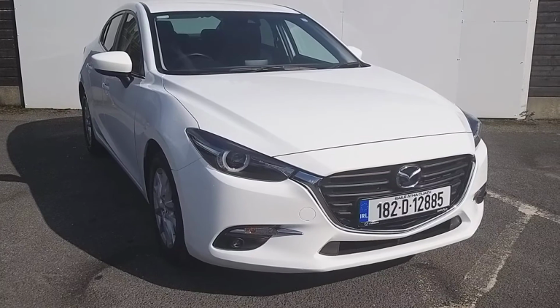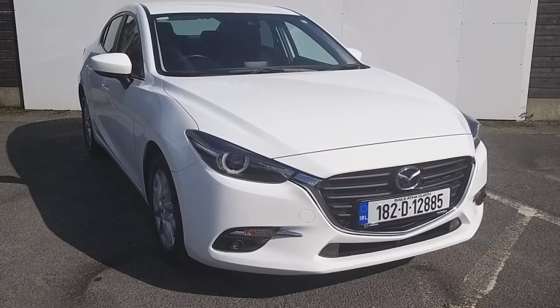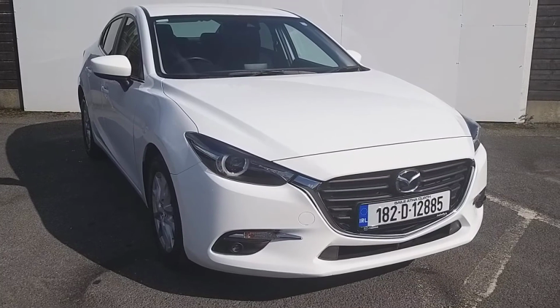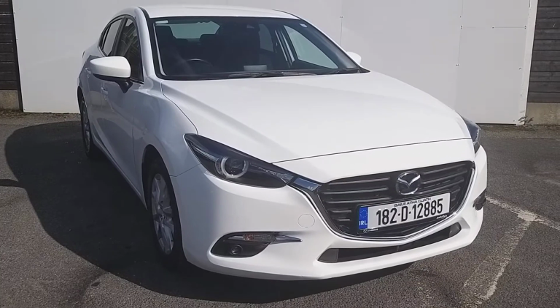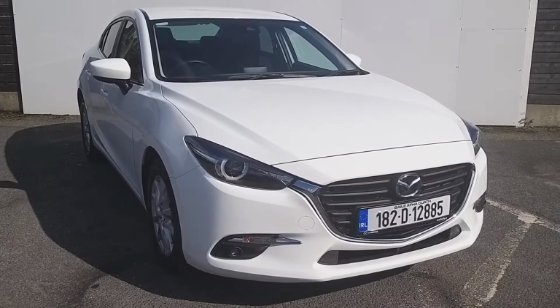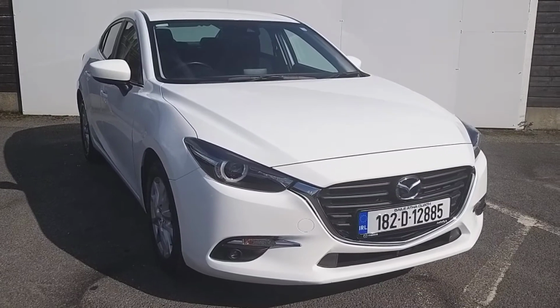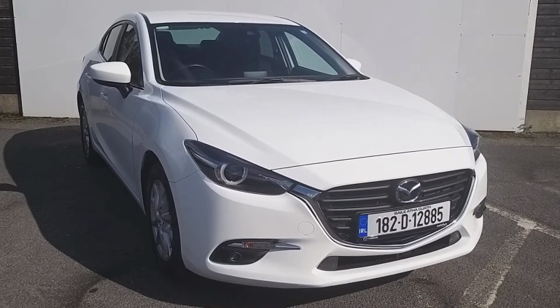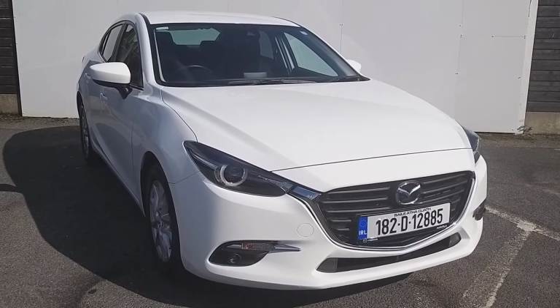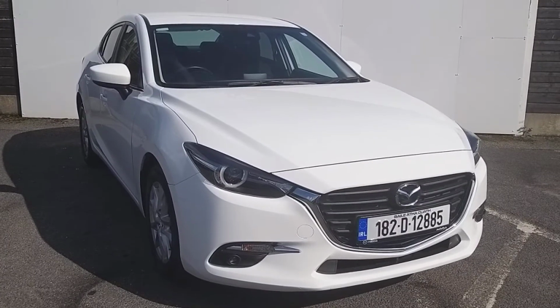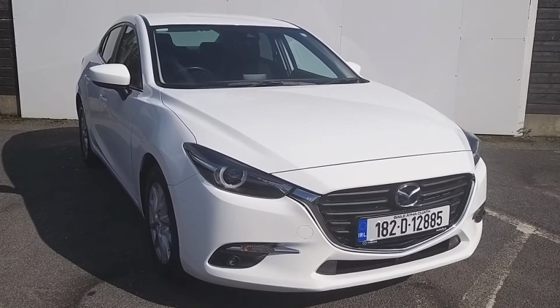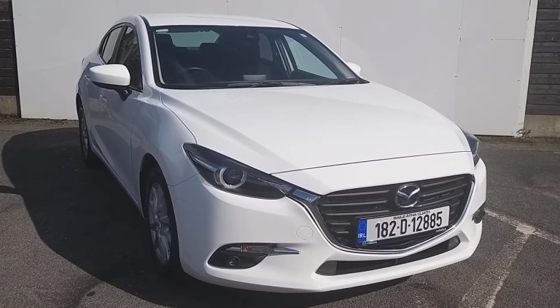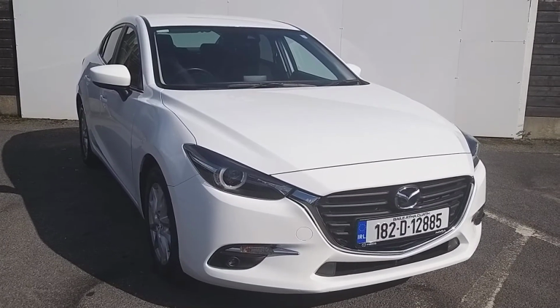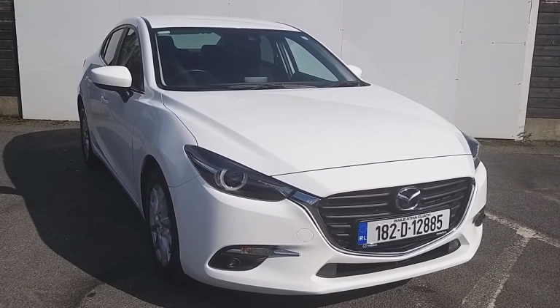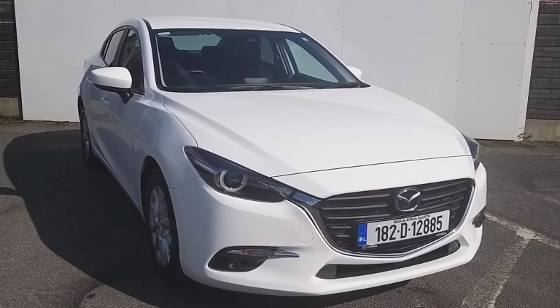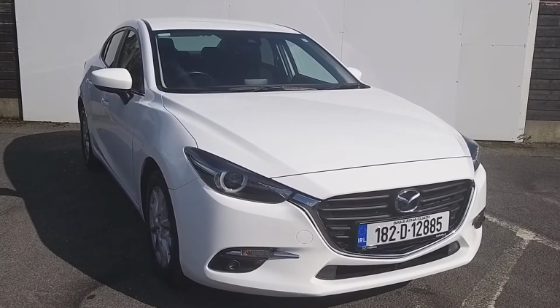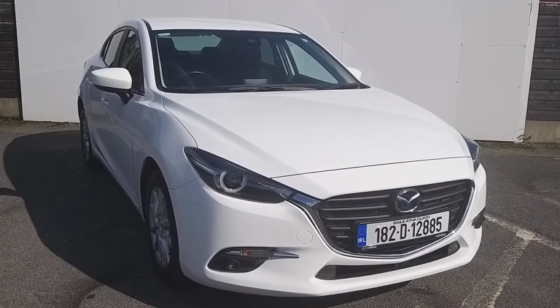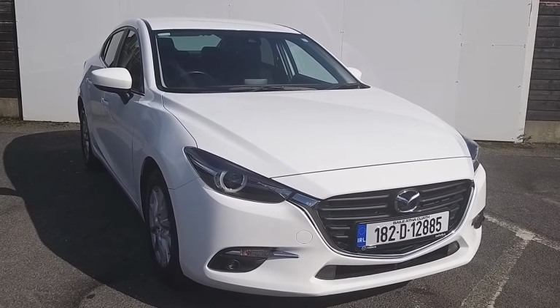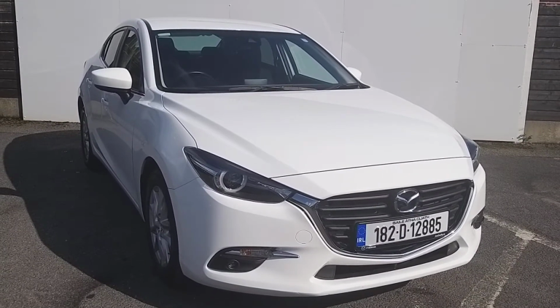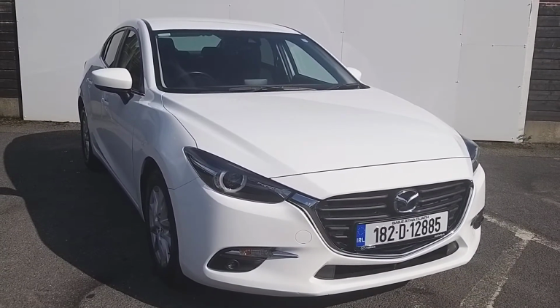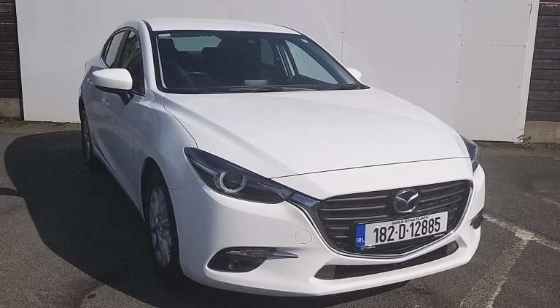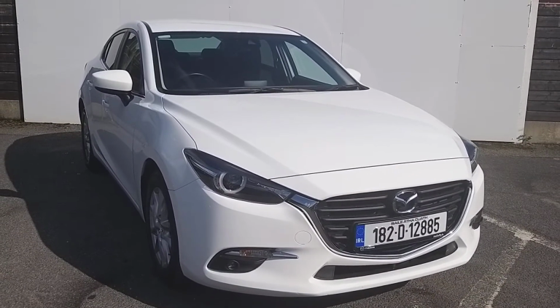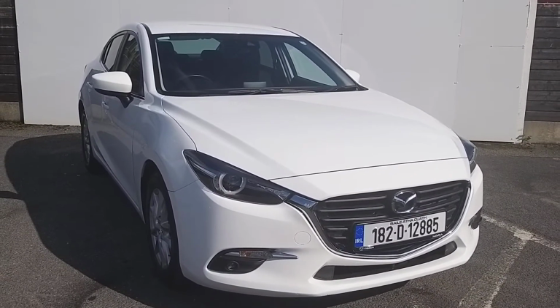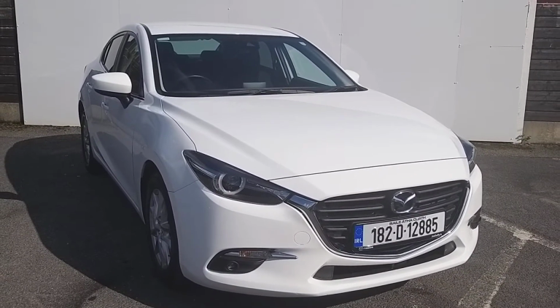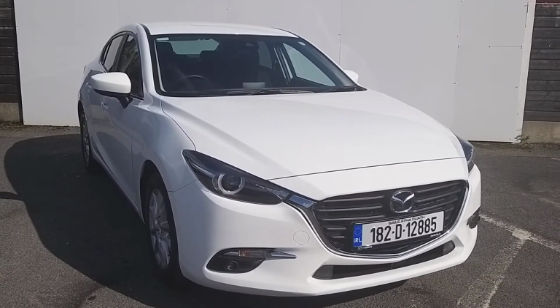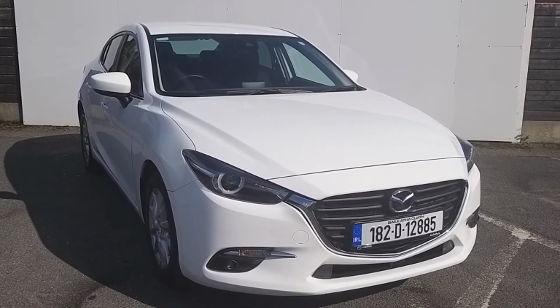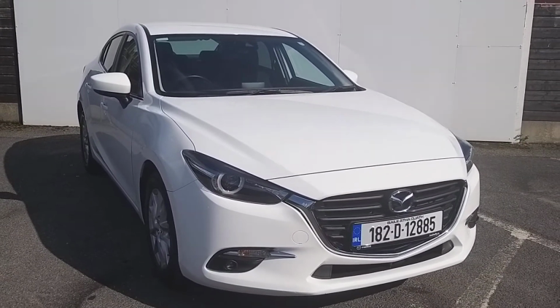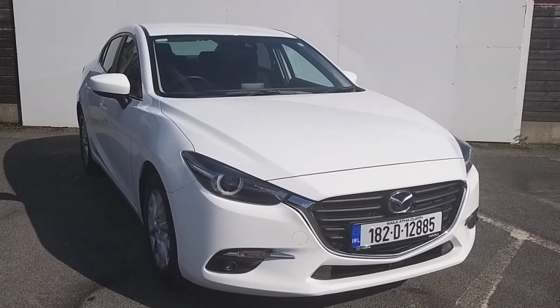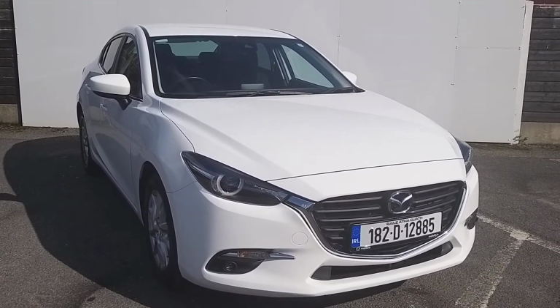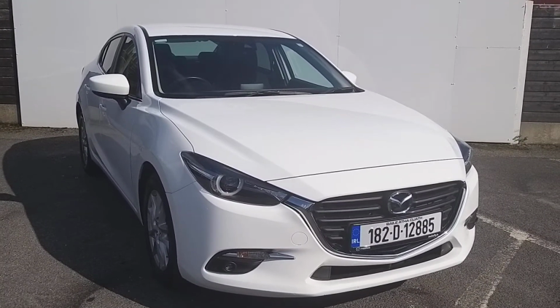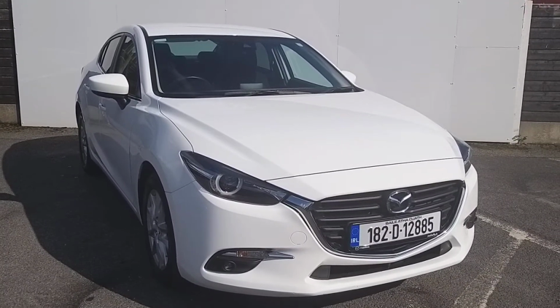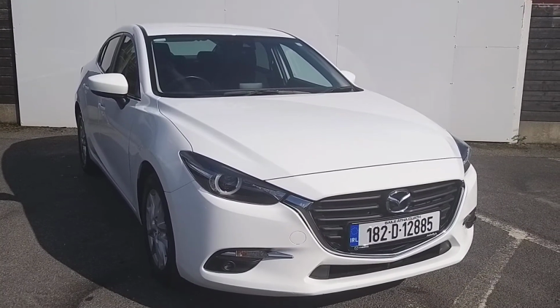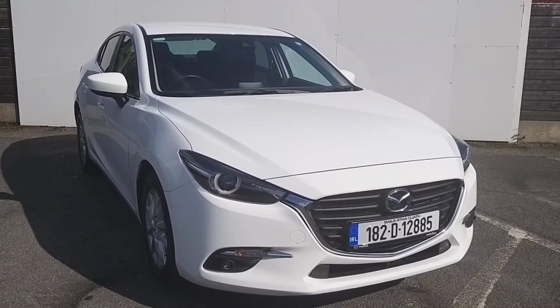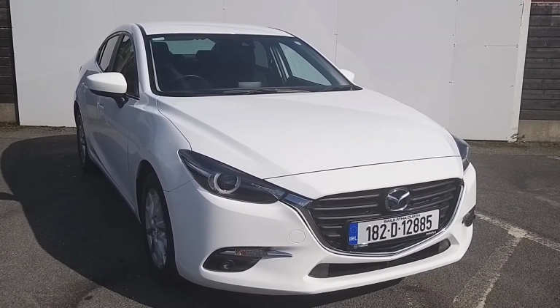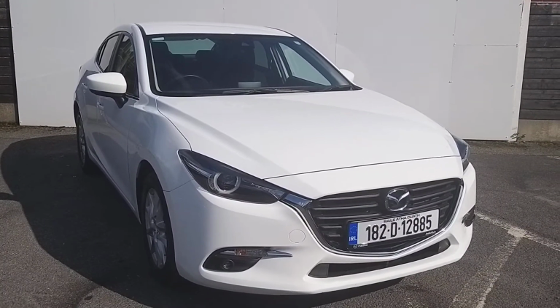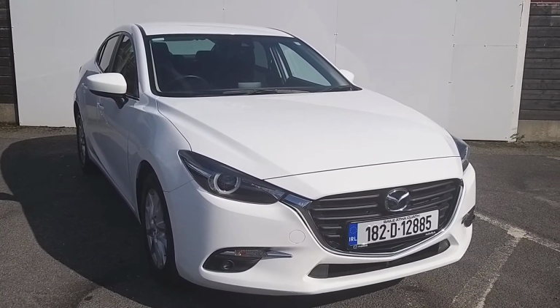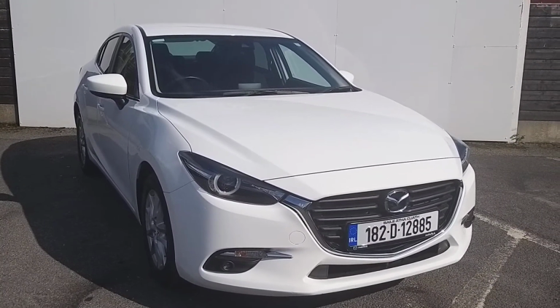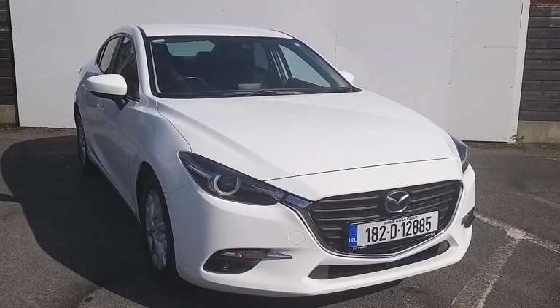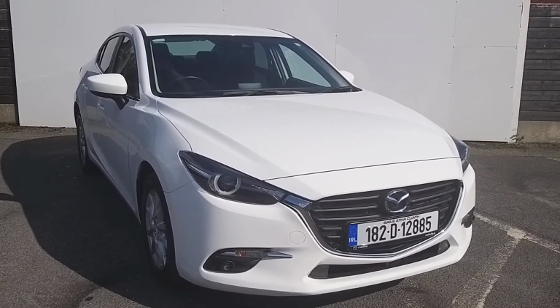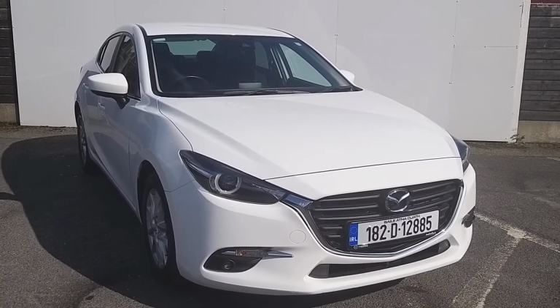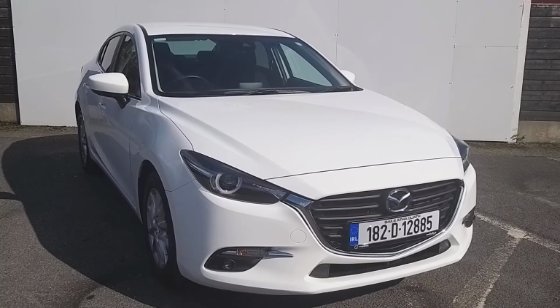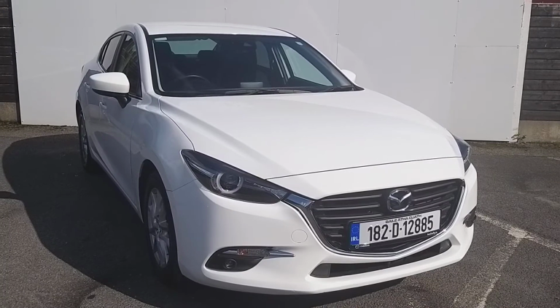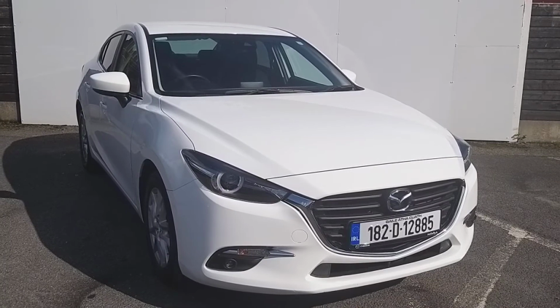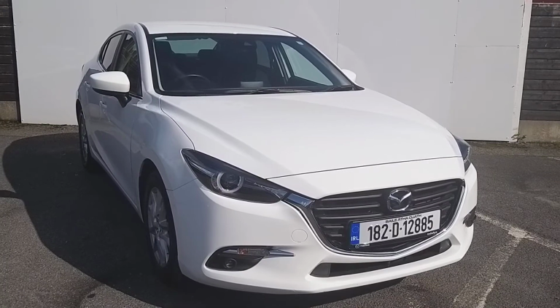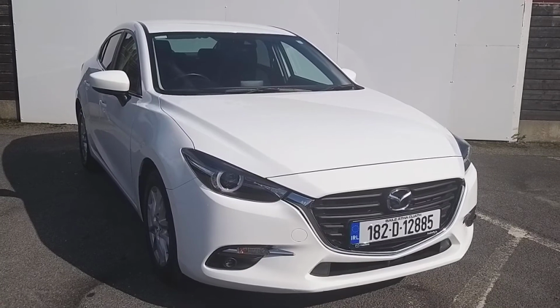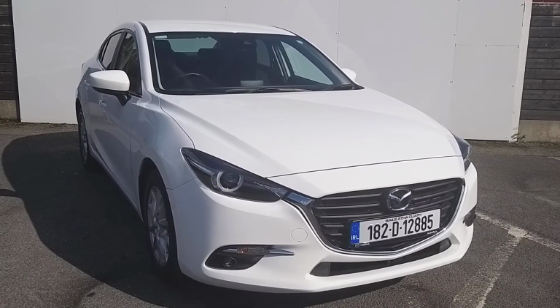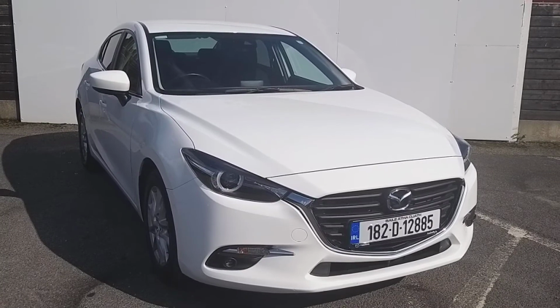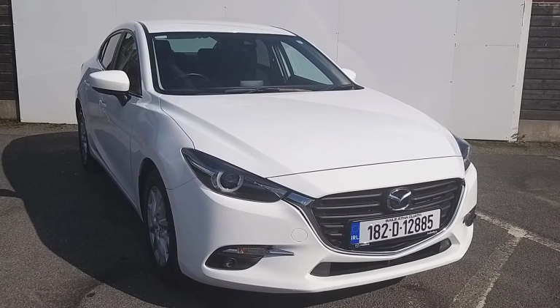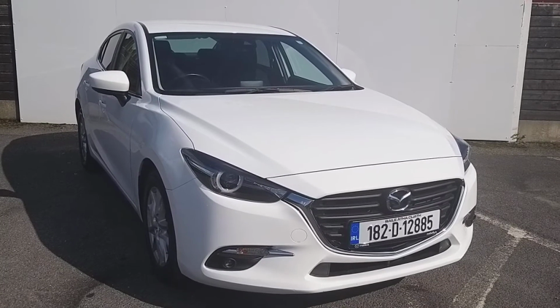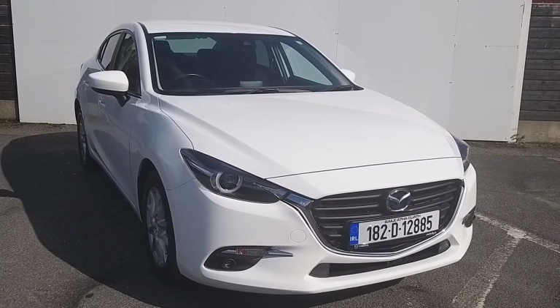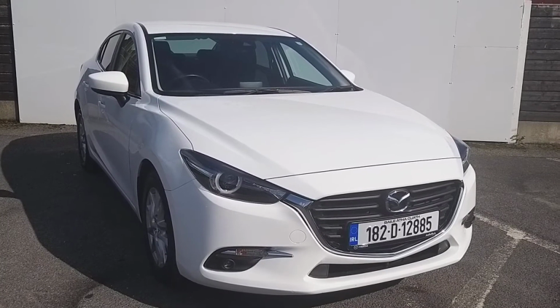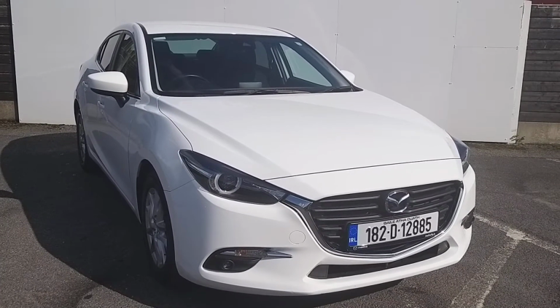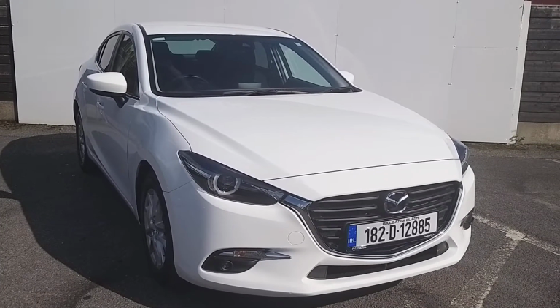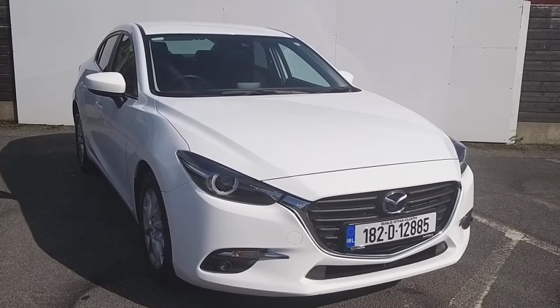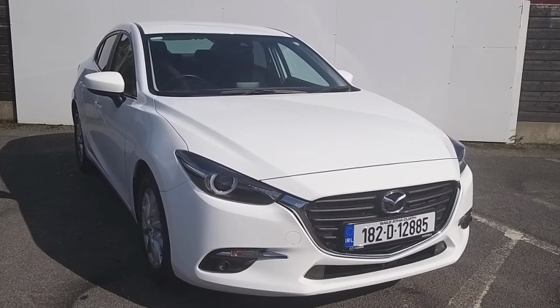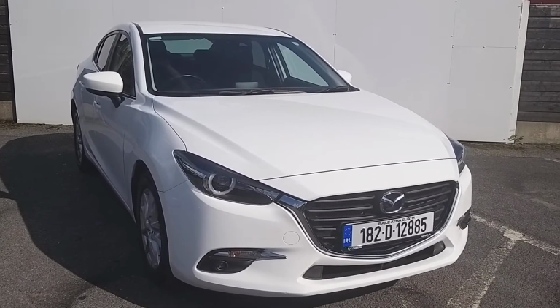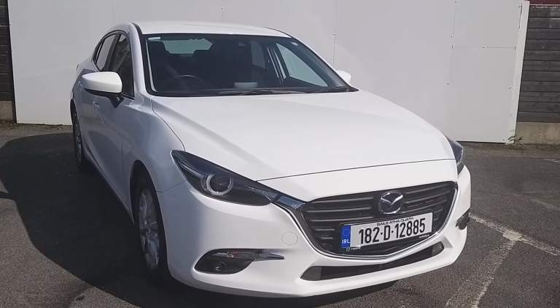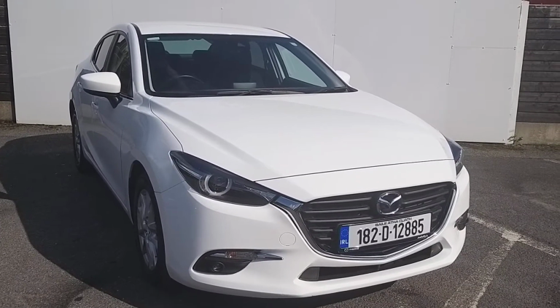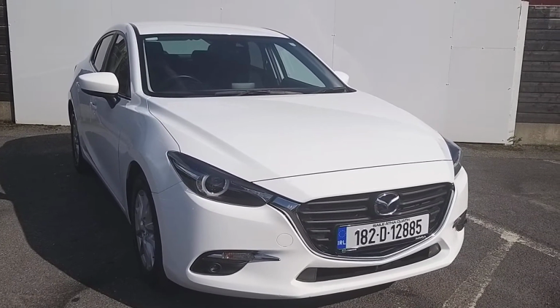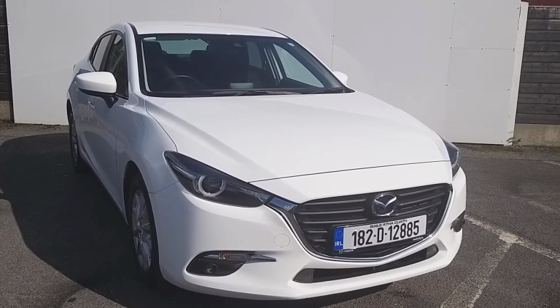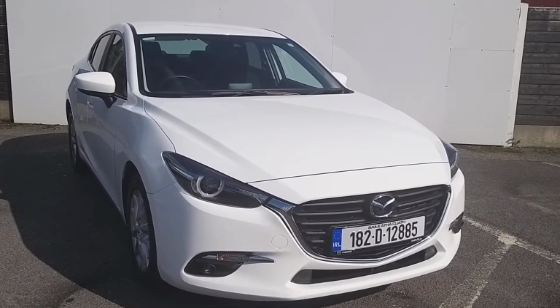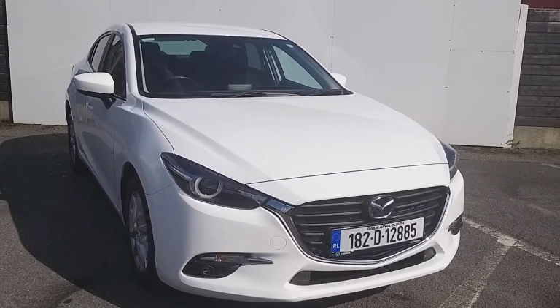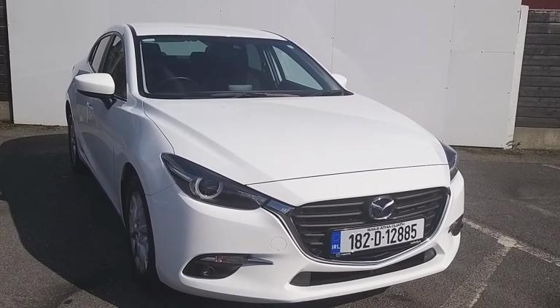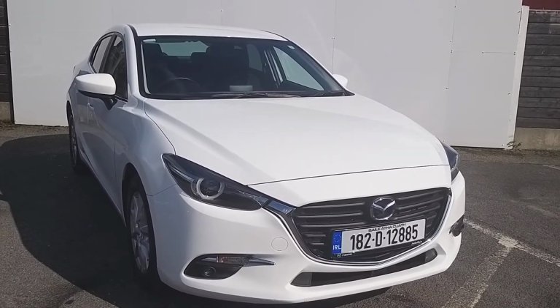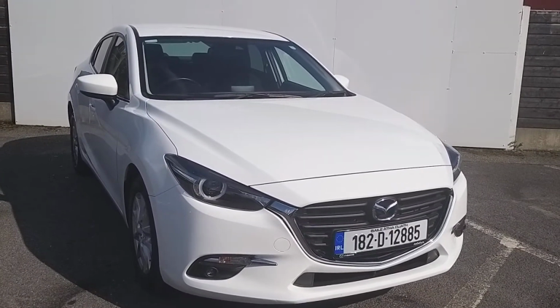Welcome to Joe Duffy Master Sales. My name is Carl. Today I have a 182 Master 3 Executive SE painted in arctic white.